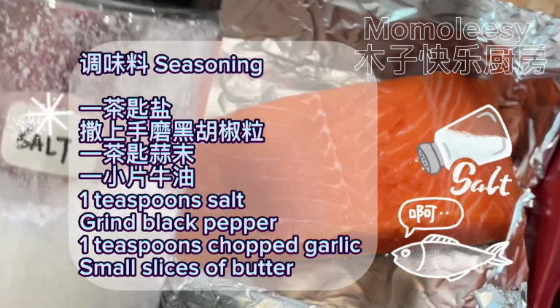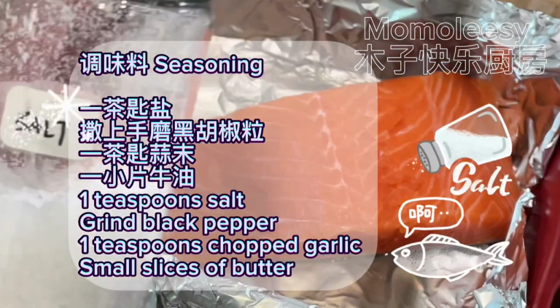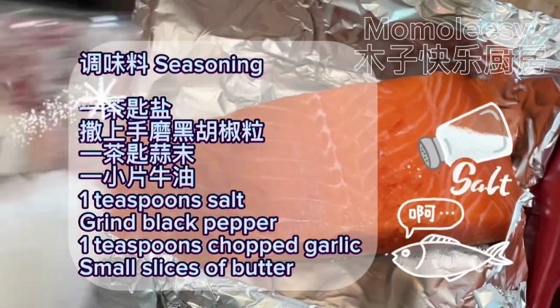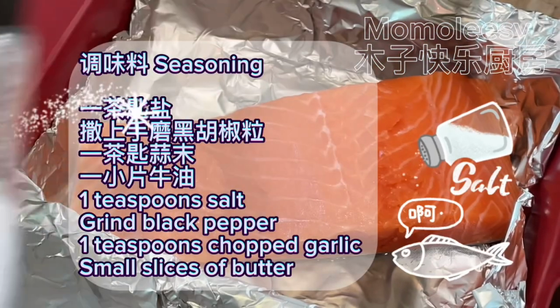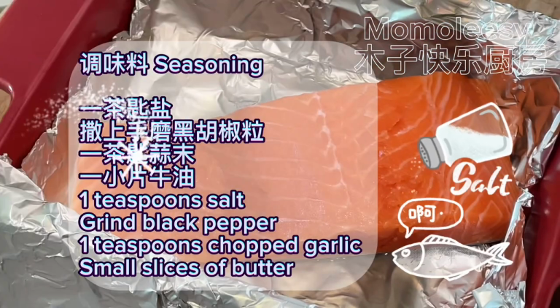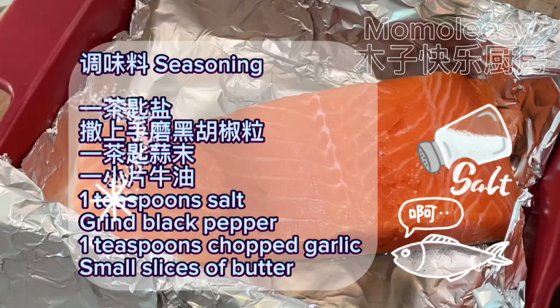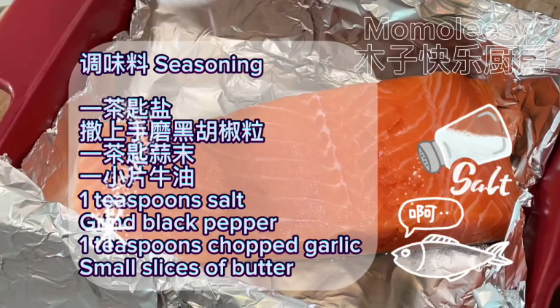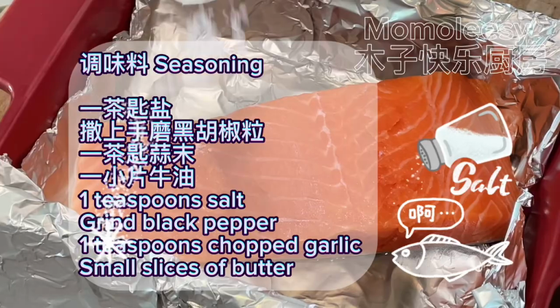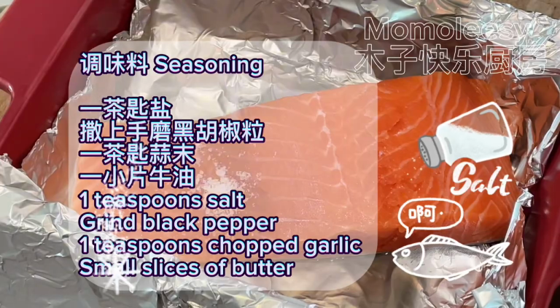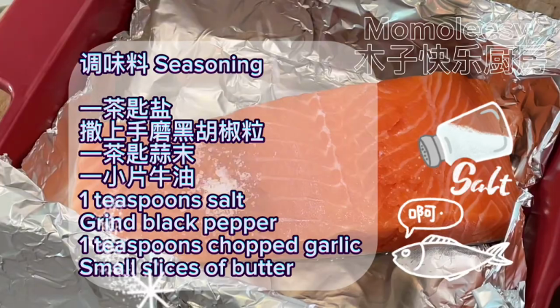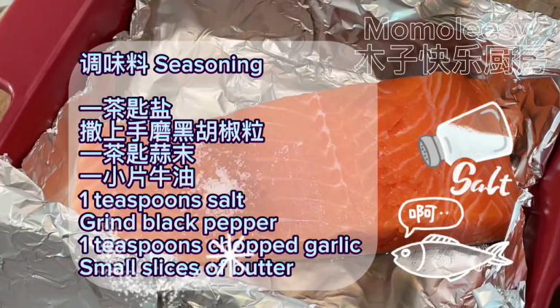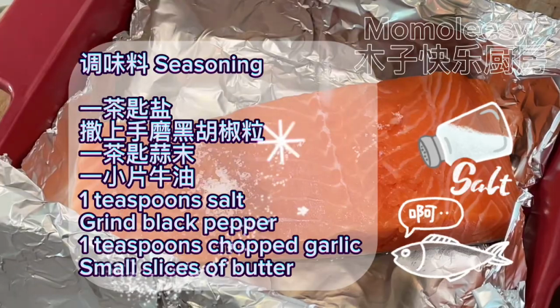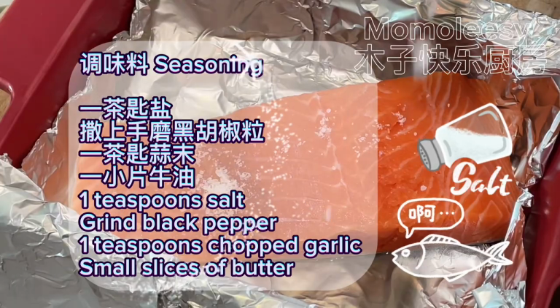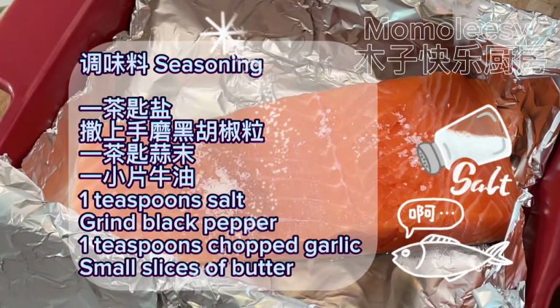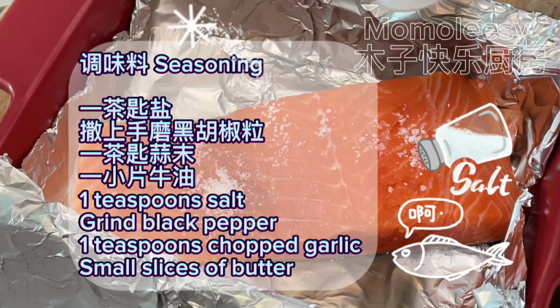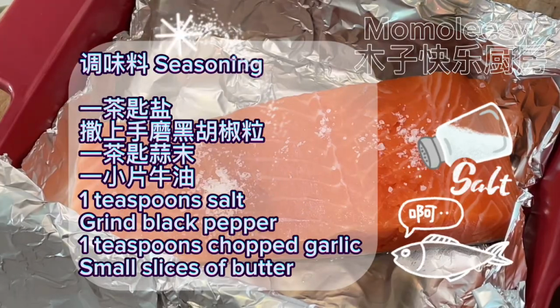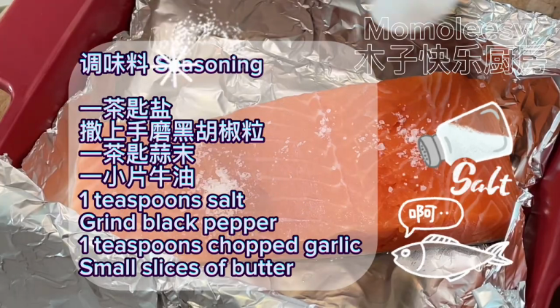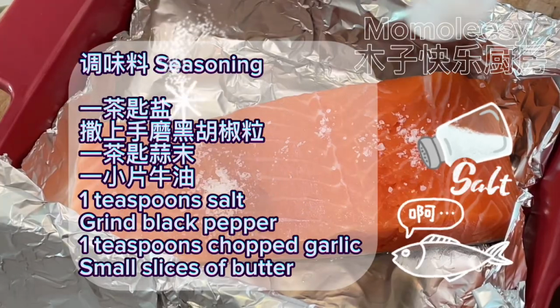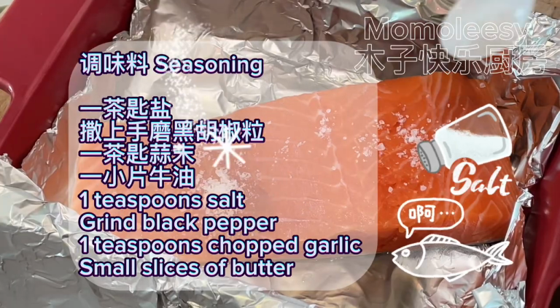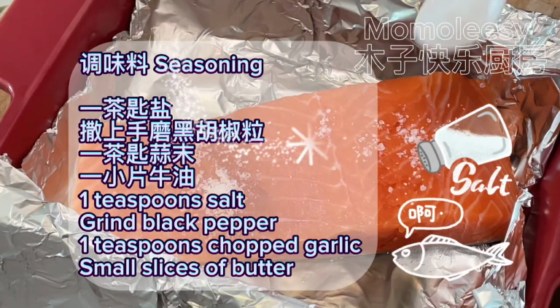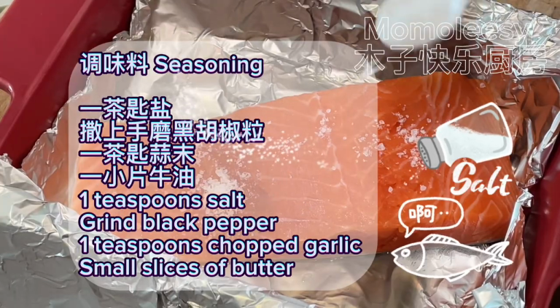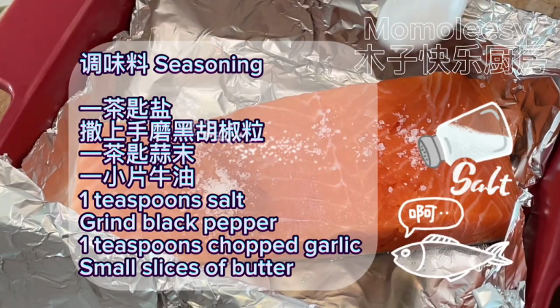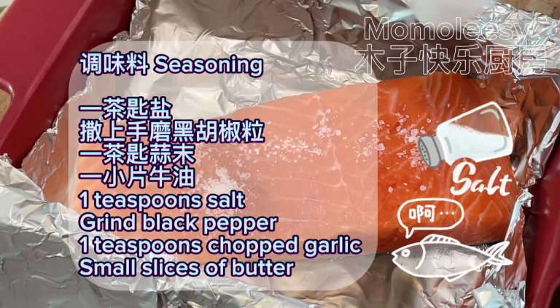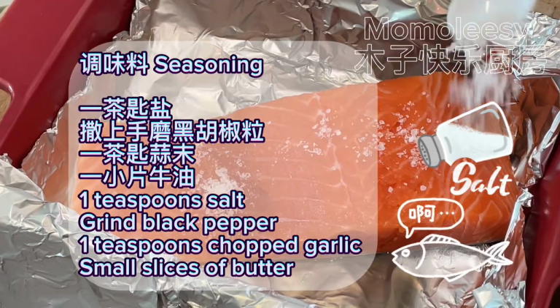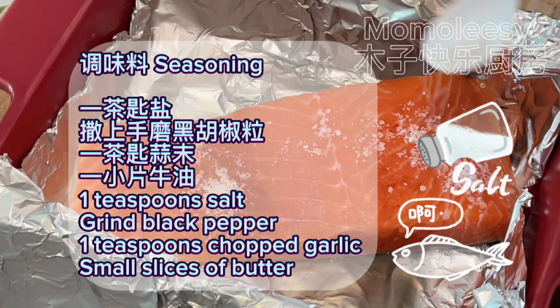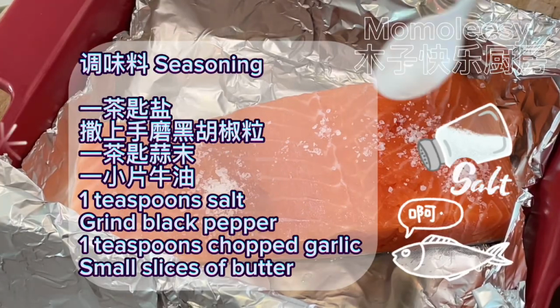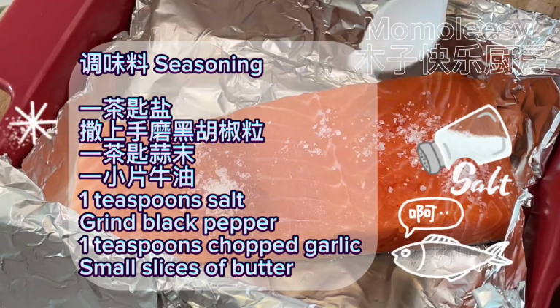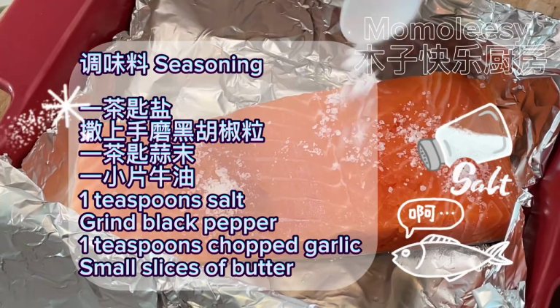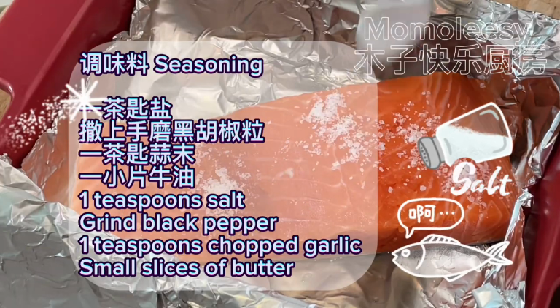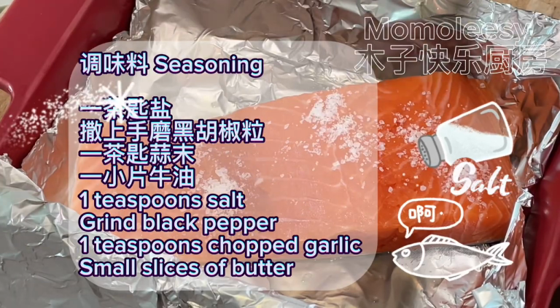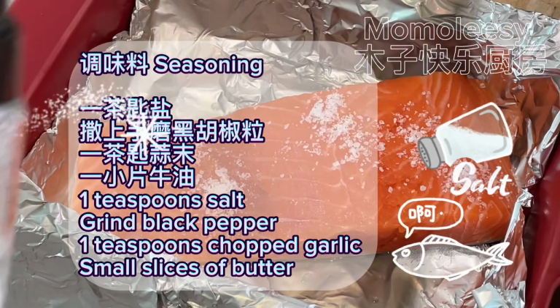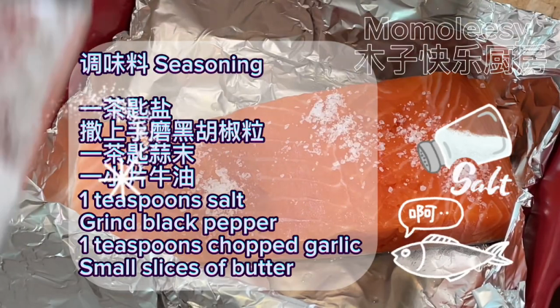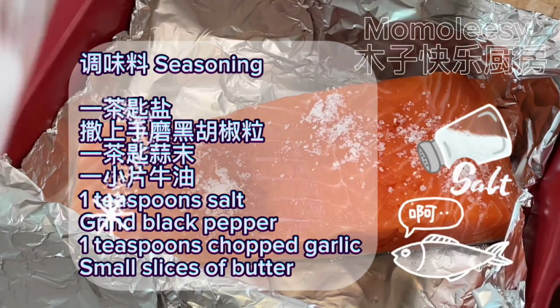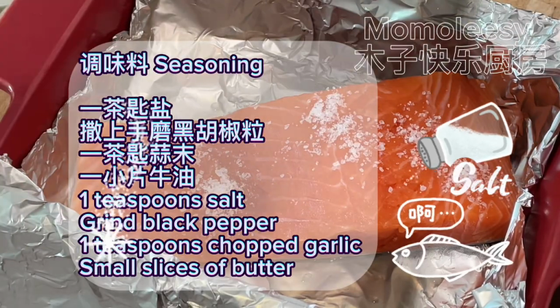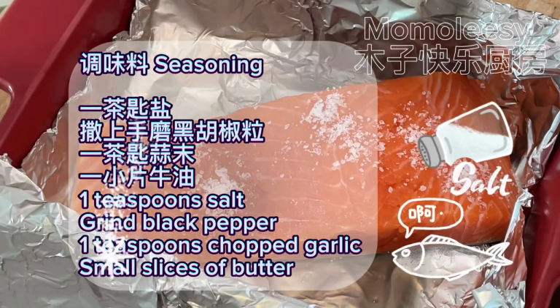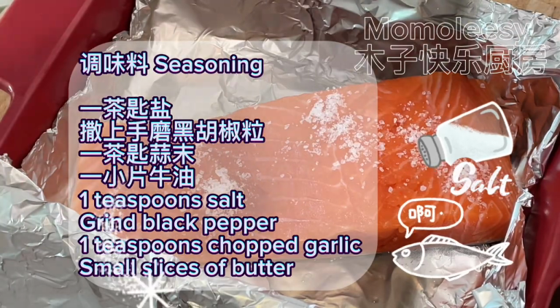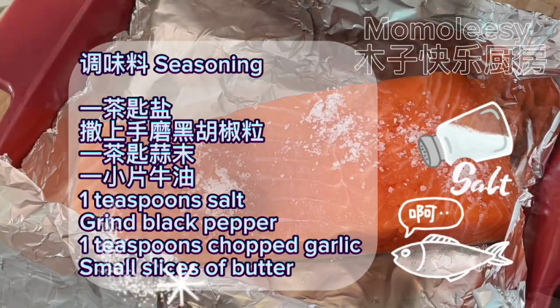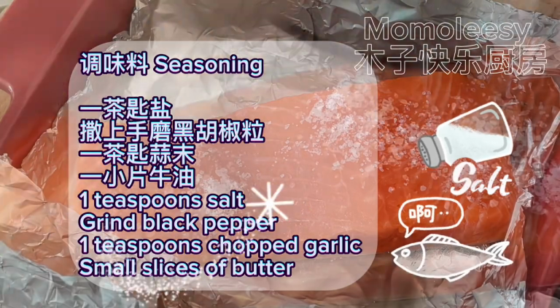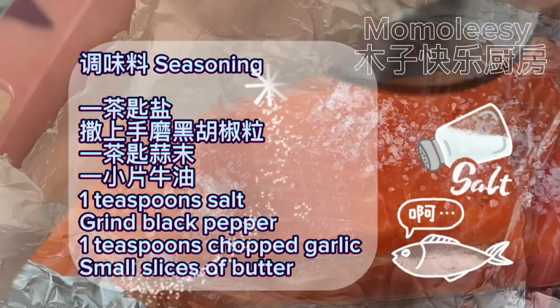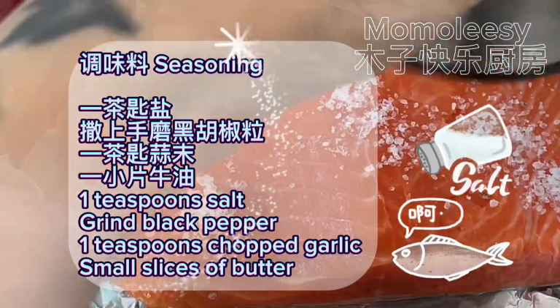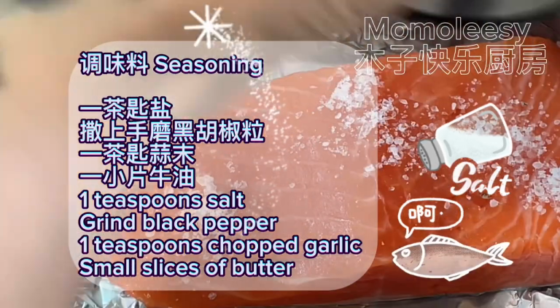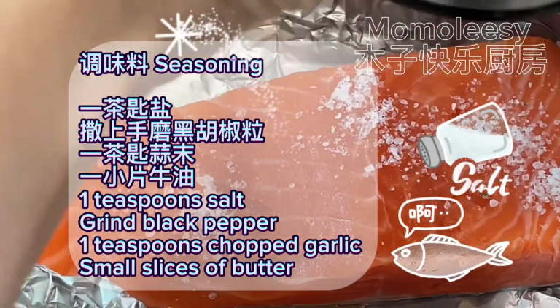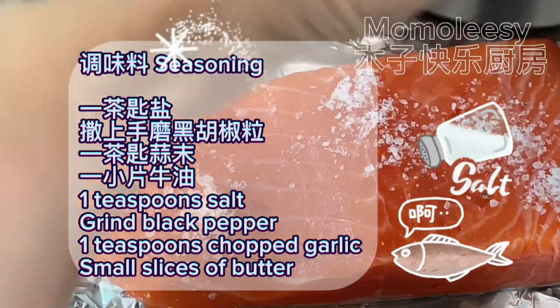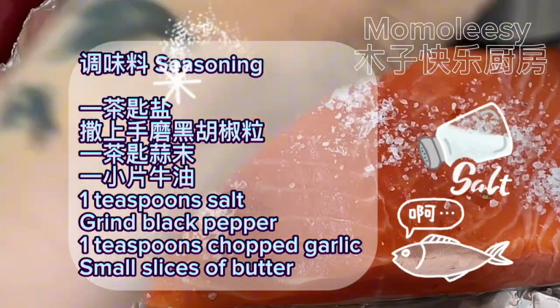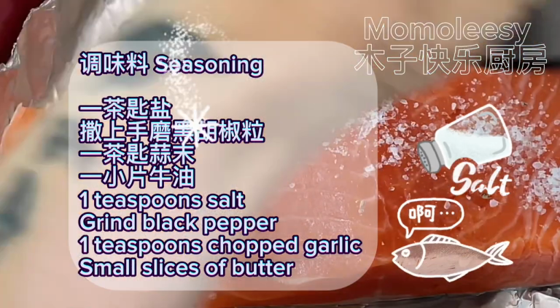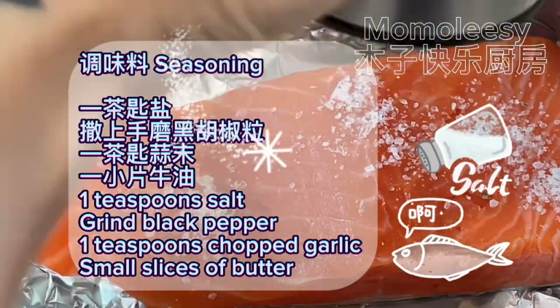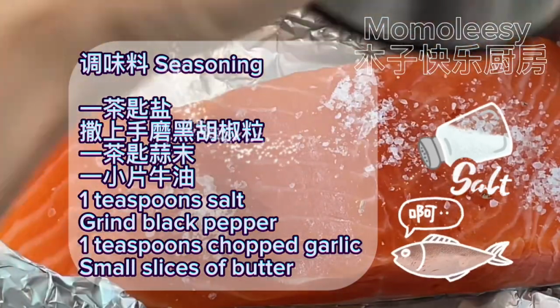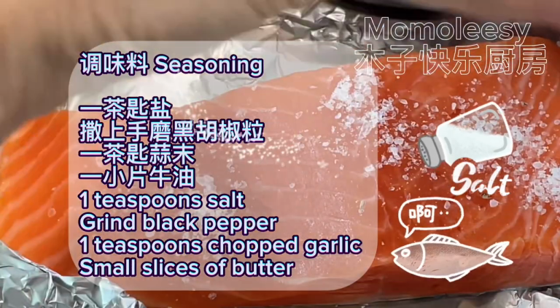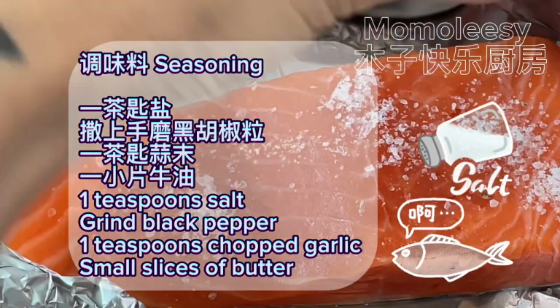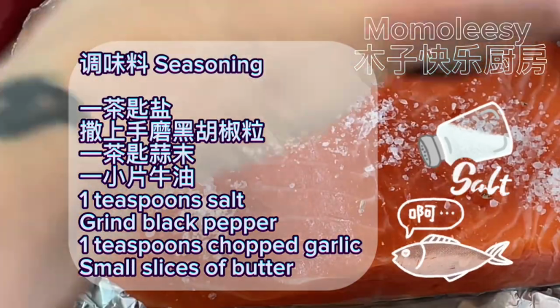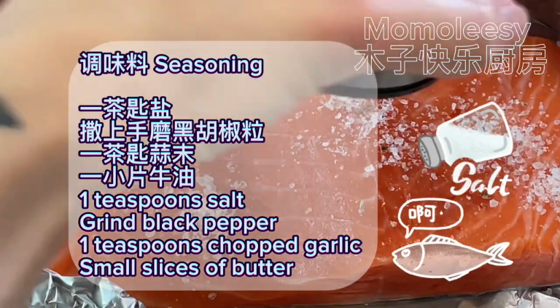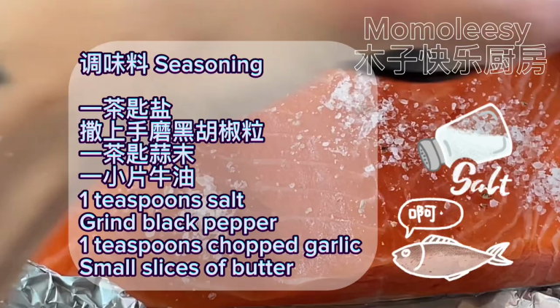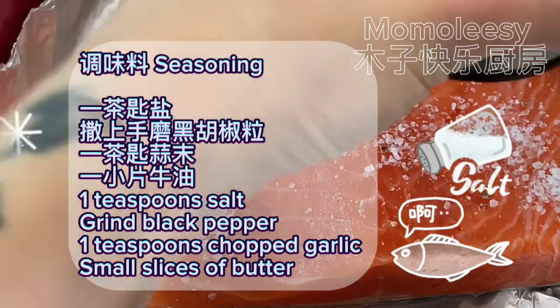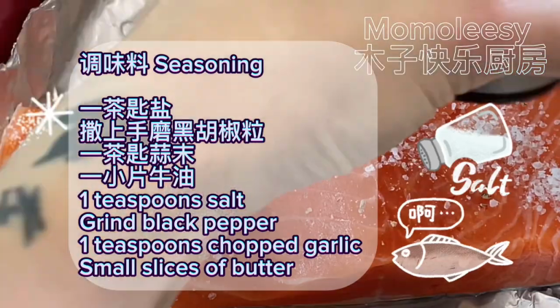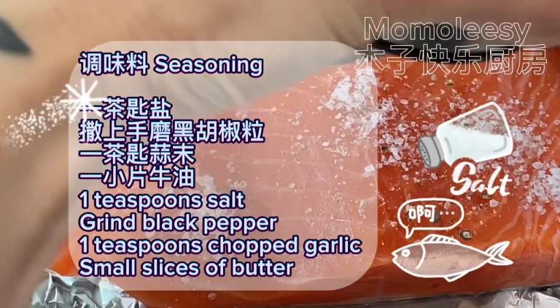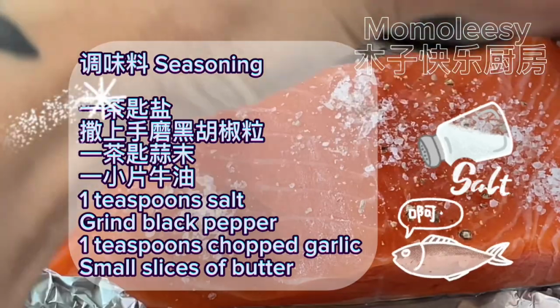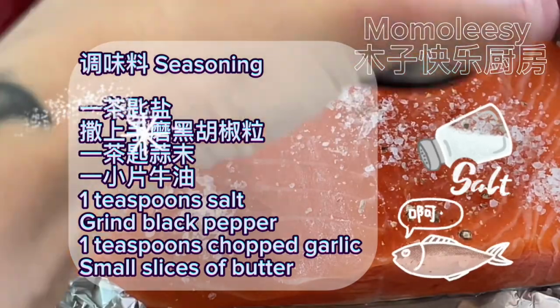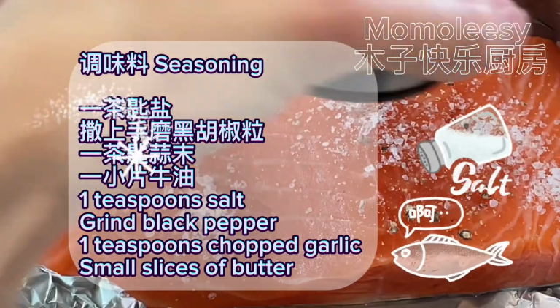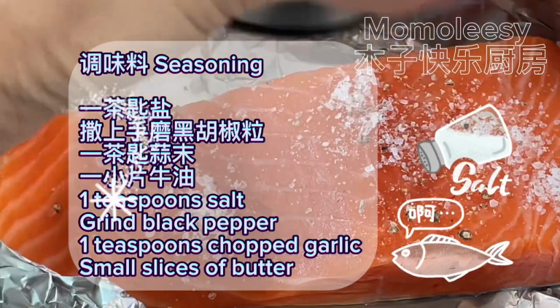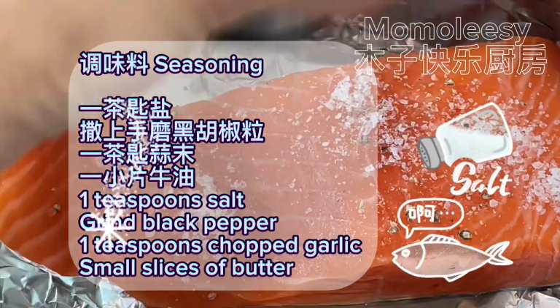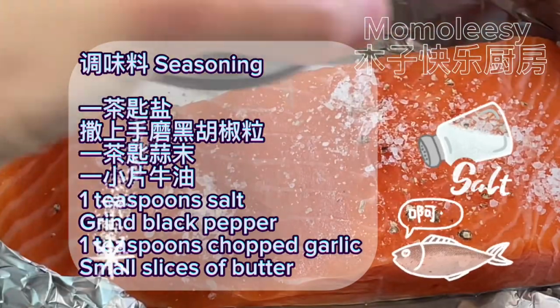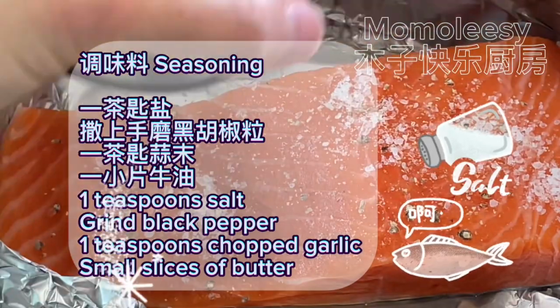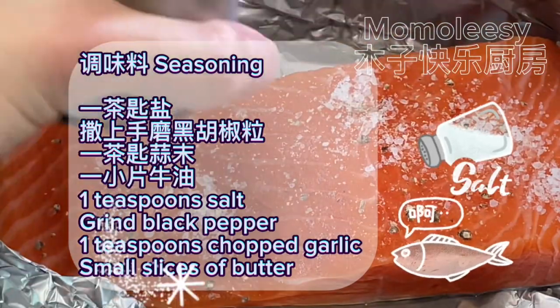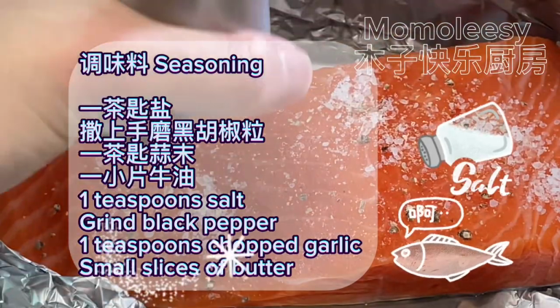Season with 1 teaspoon salt, ground black pepper, 1 teaspoon chopped garlic, and small slices of butter.